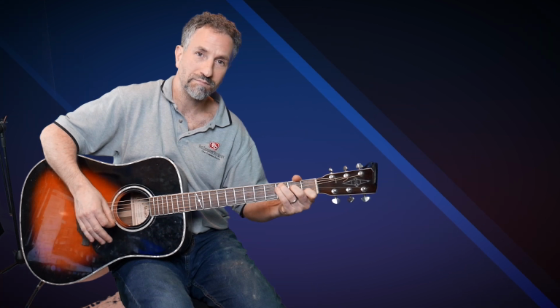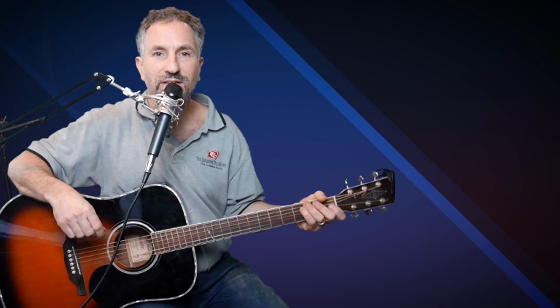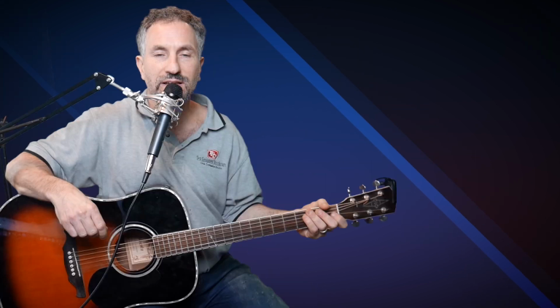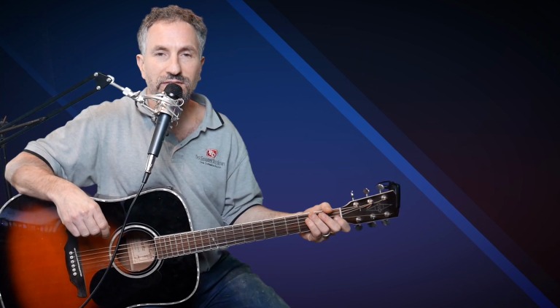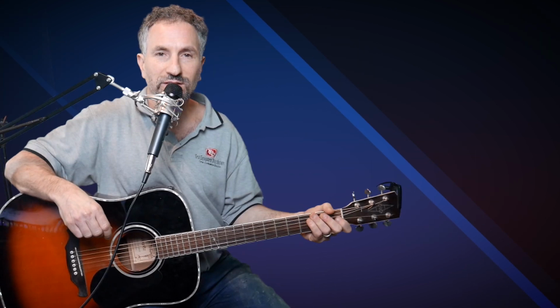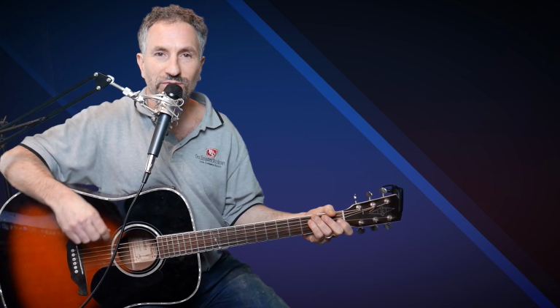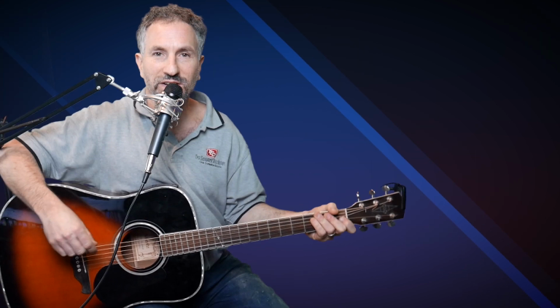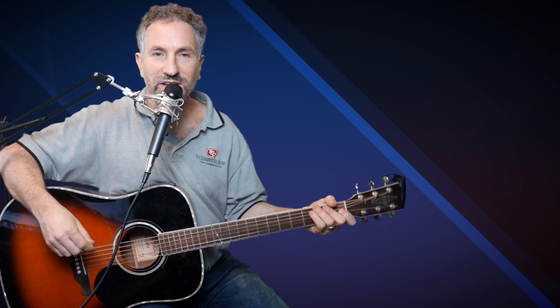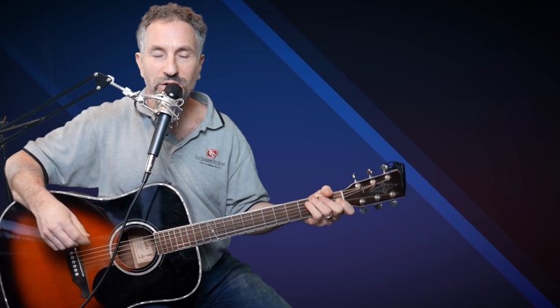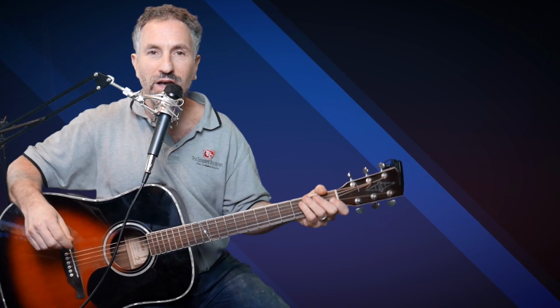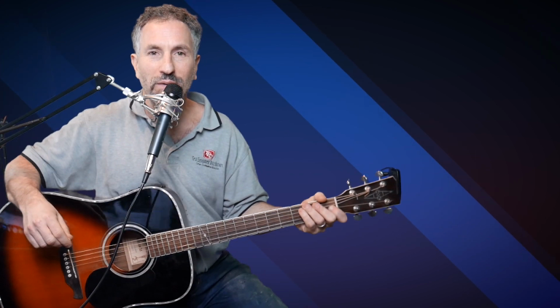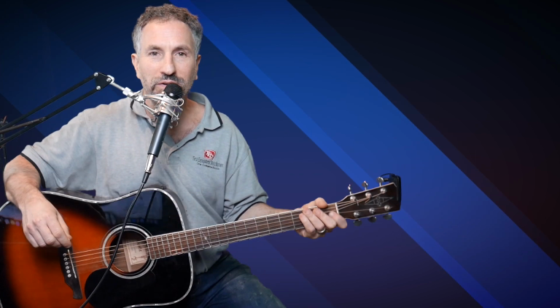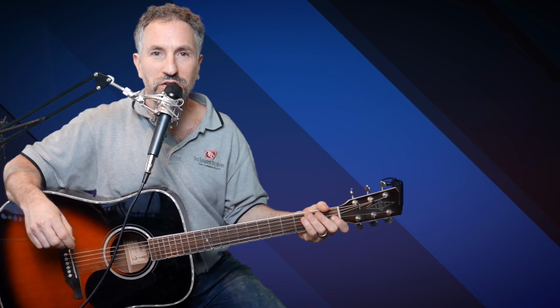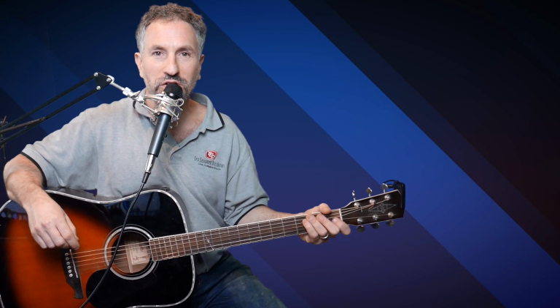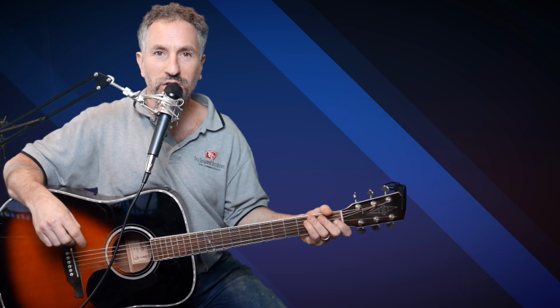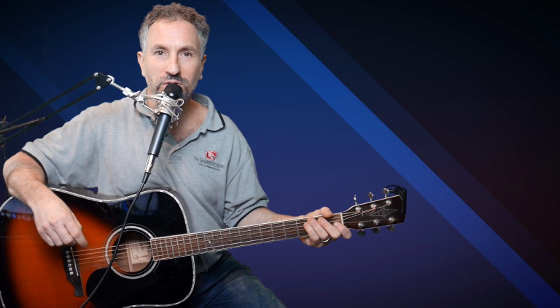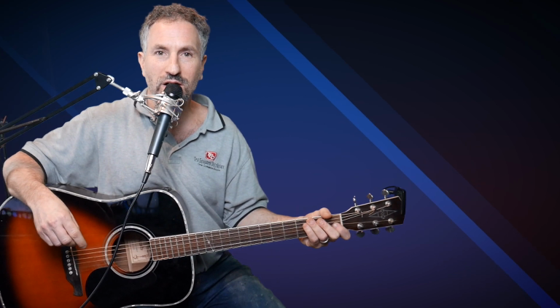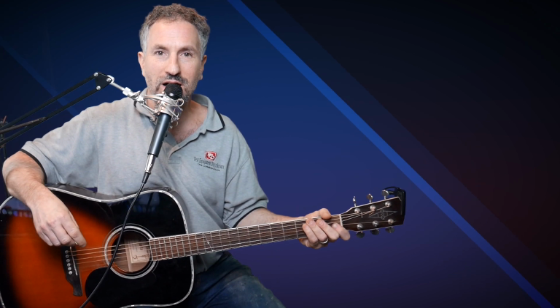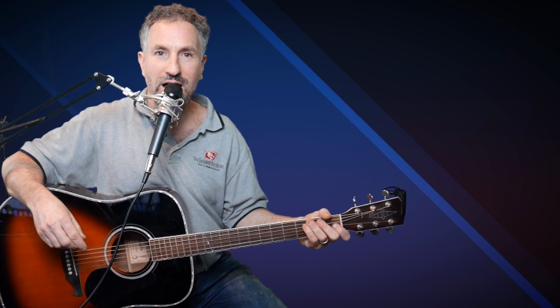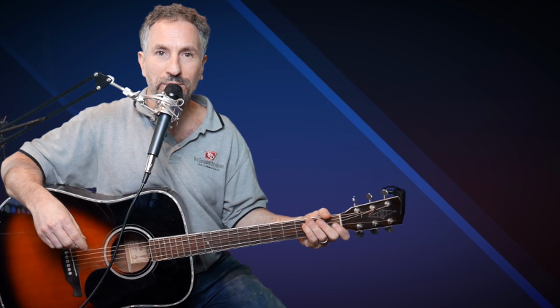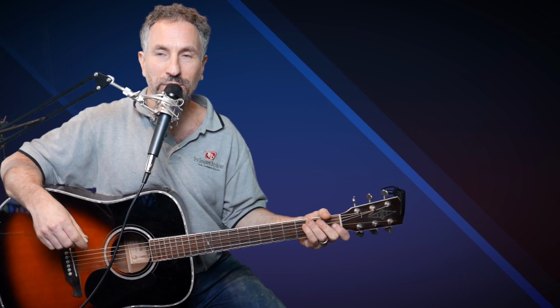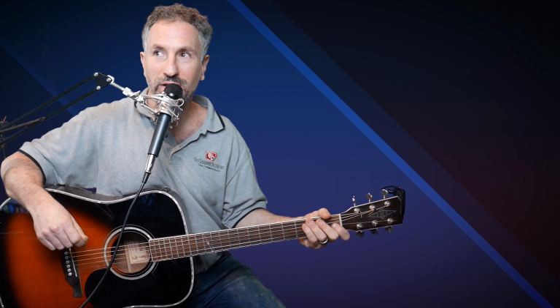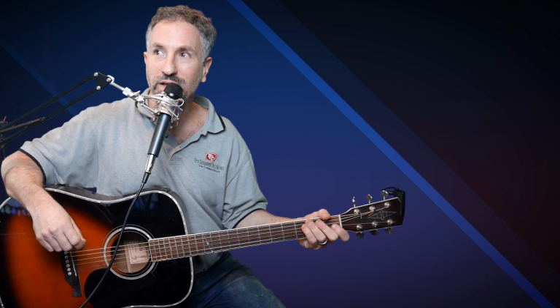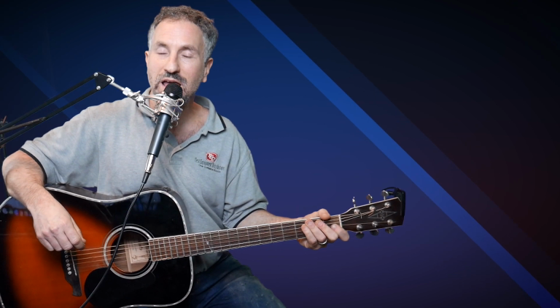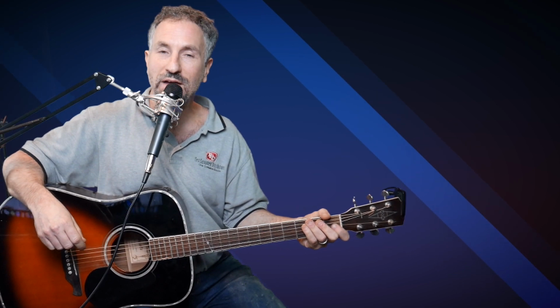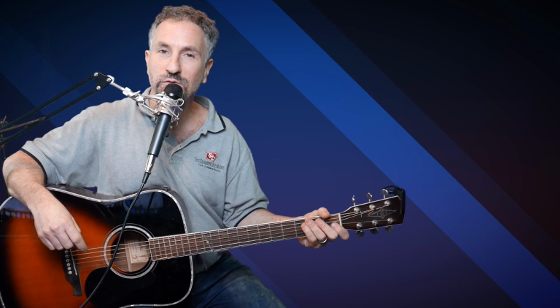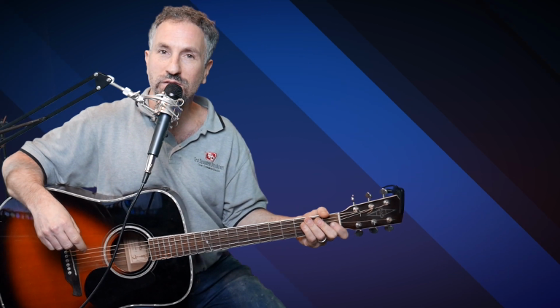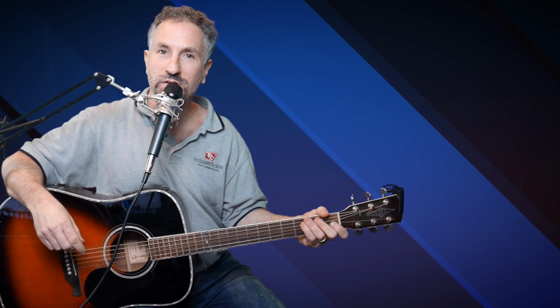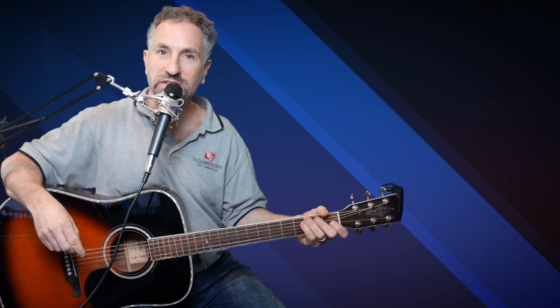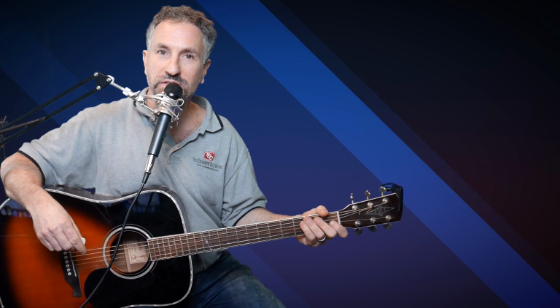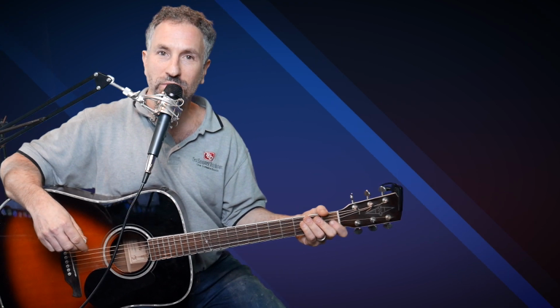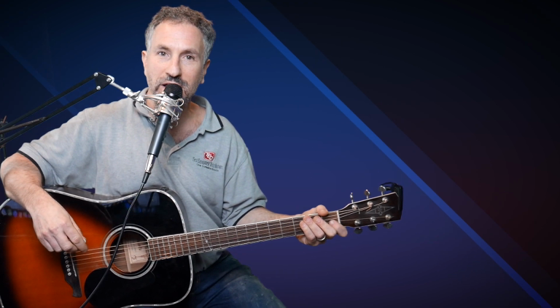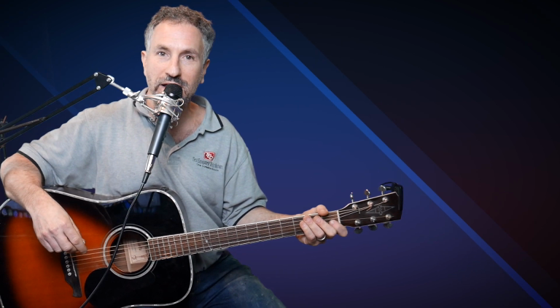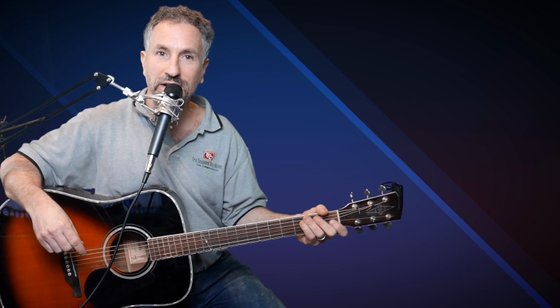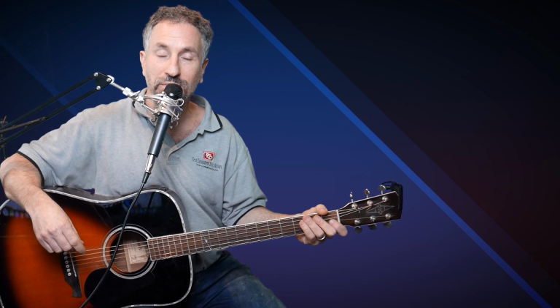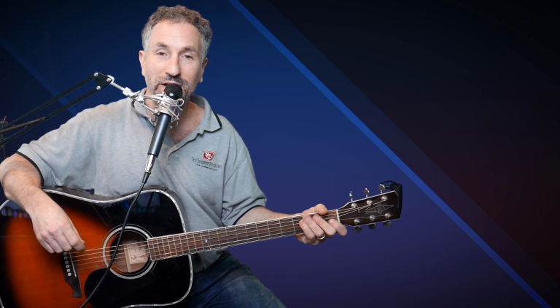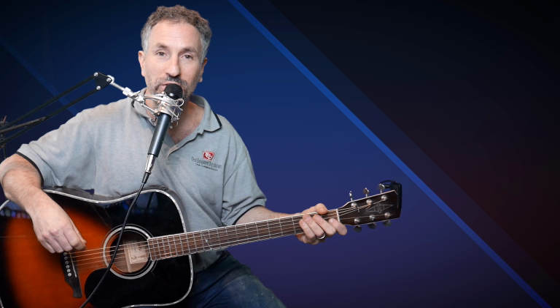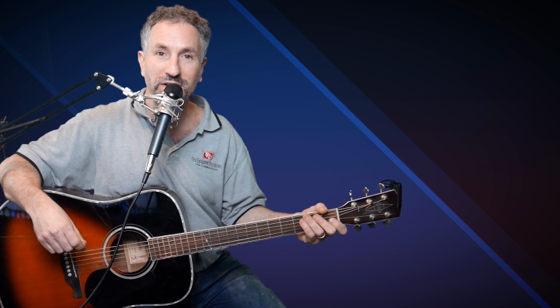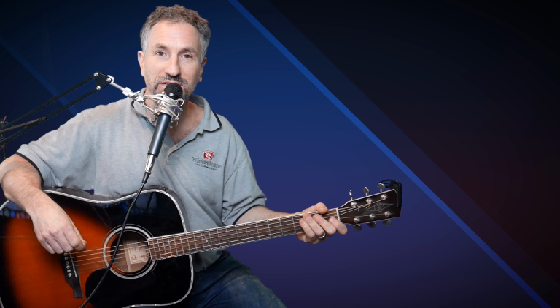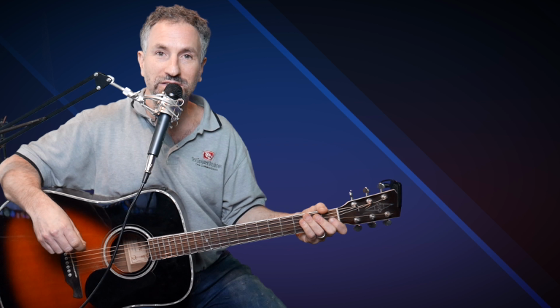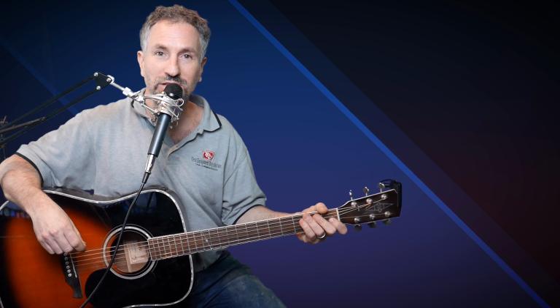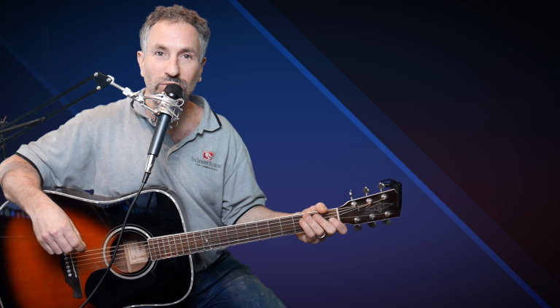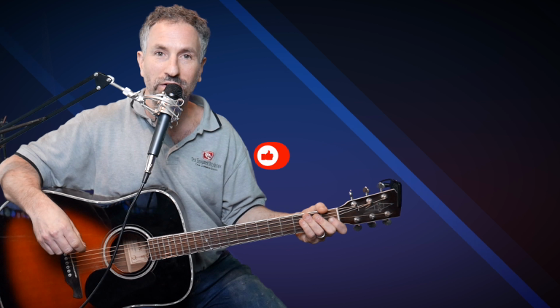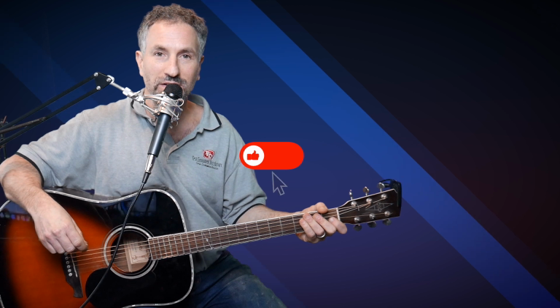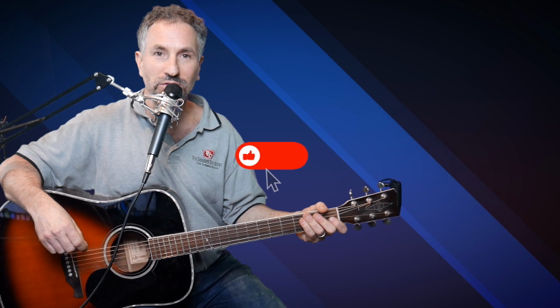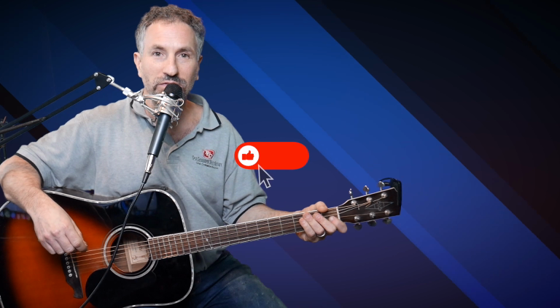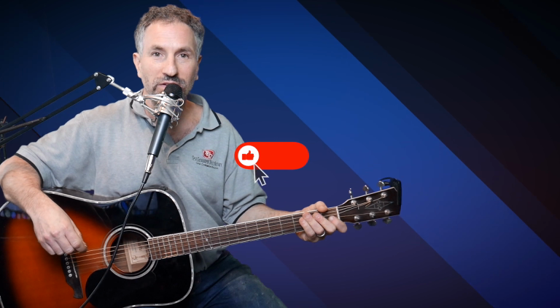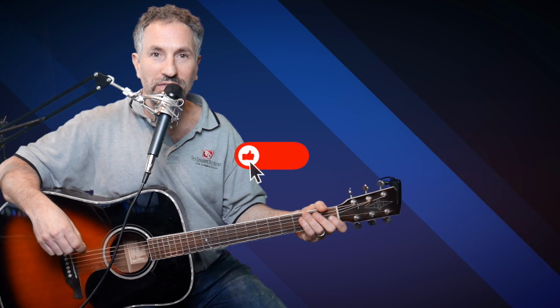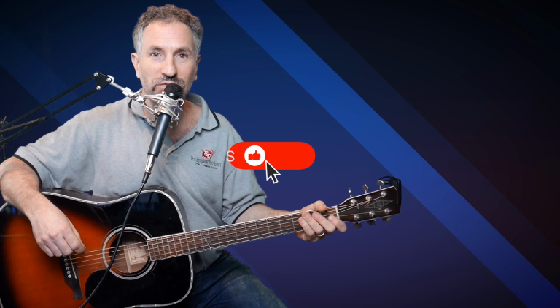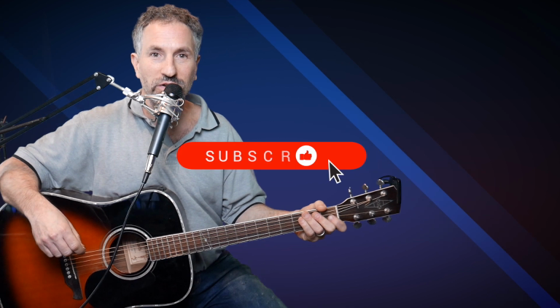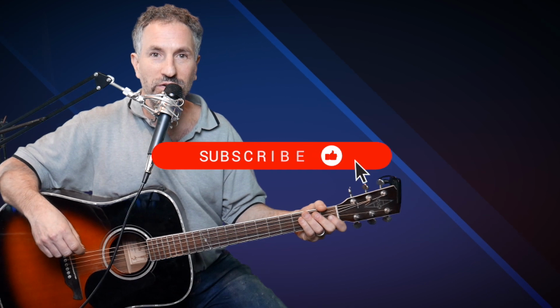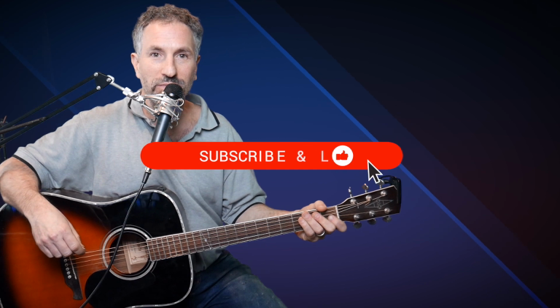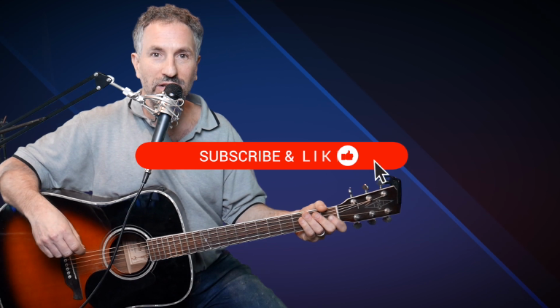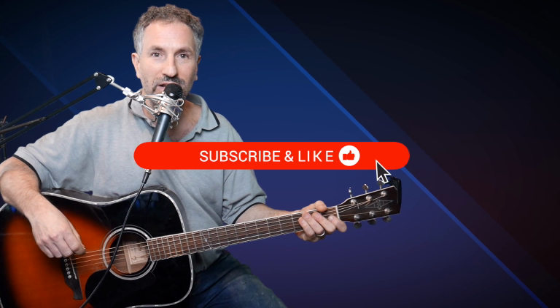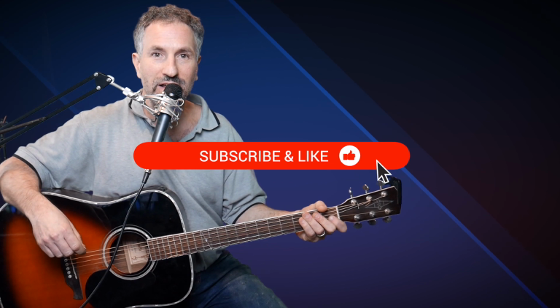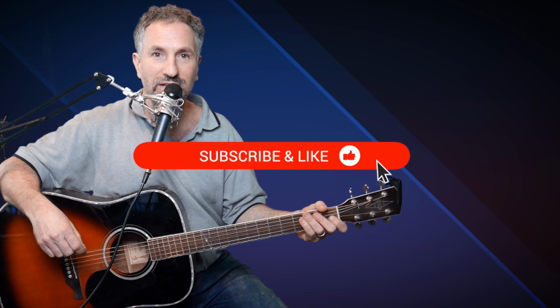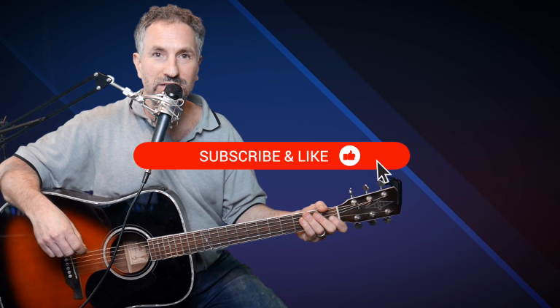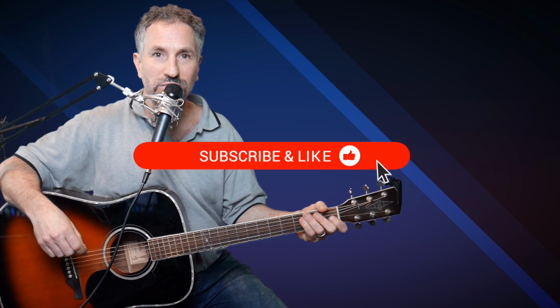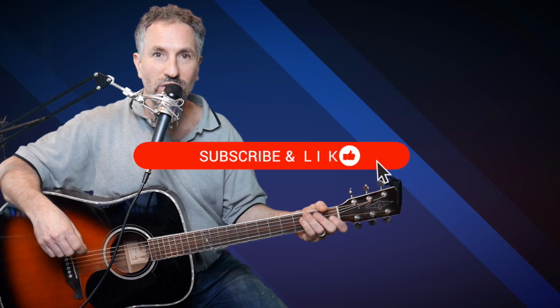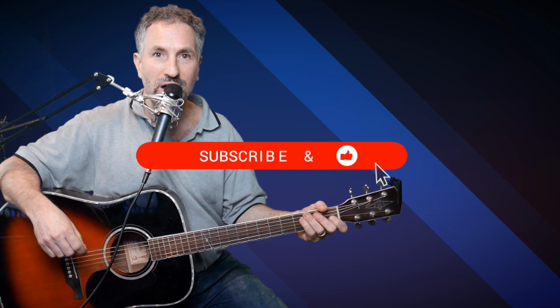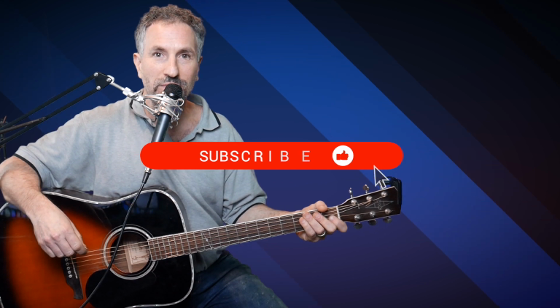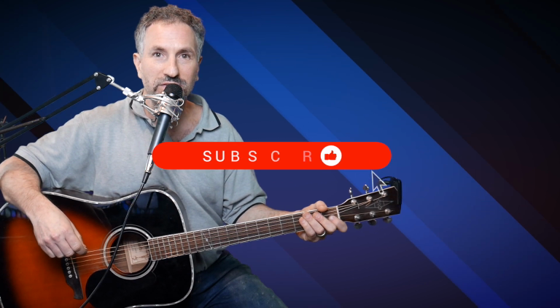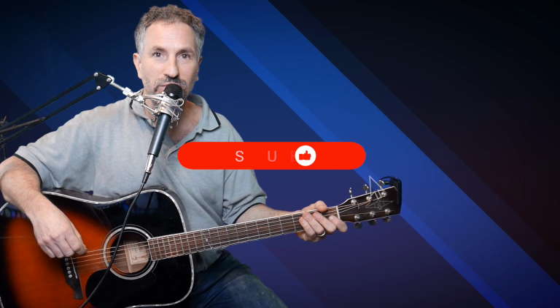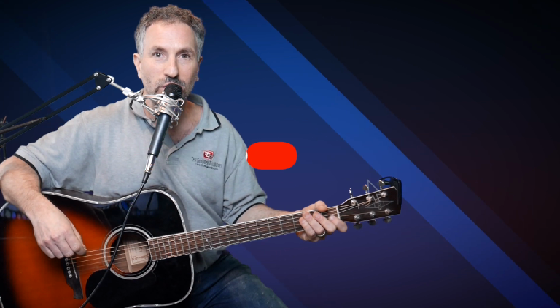In this video, I'm going to show you how I play Have You Ever Seen The Rain by Creedence Clearwater Revival. If you like this video, give me a like and subscribe to see more.